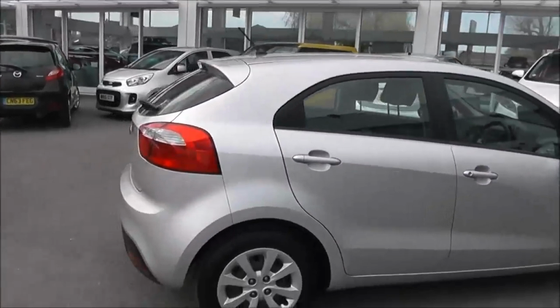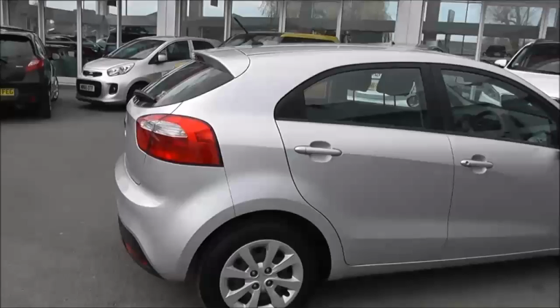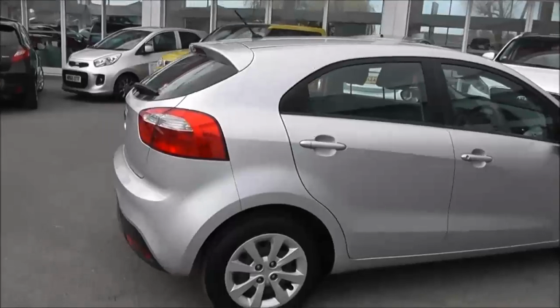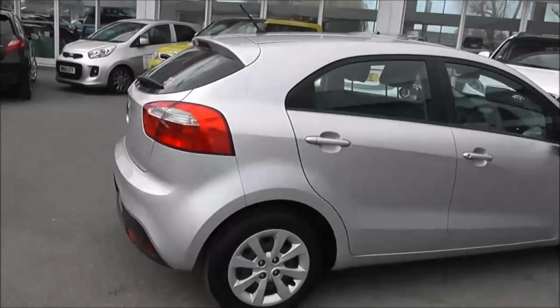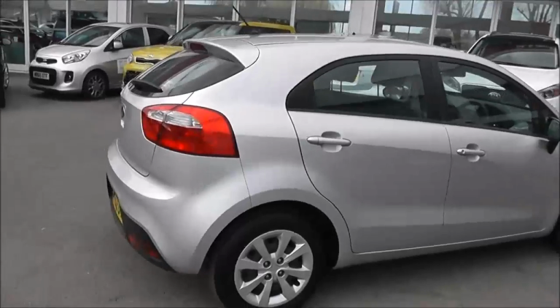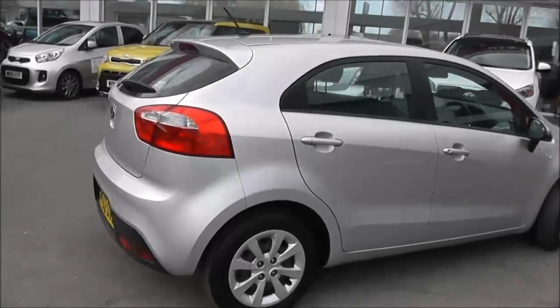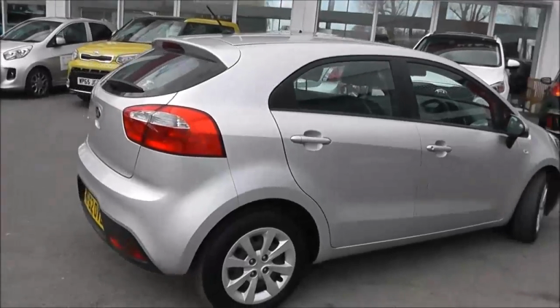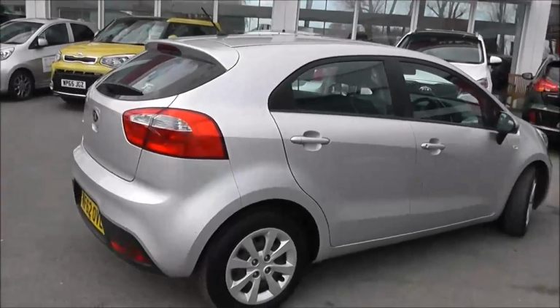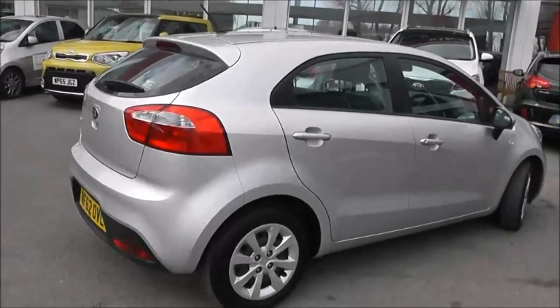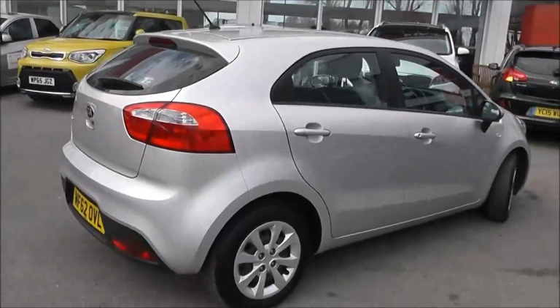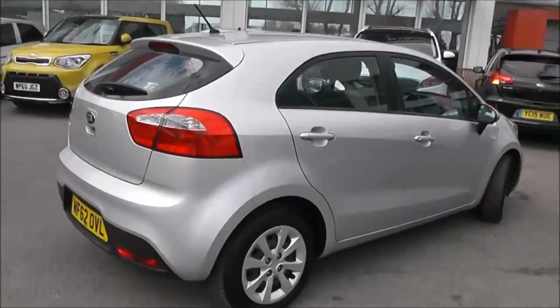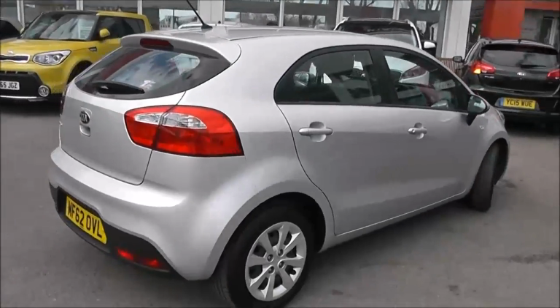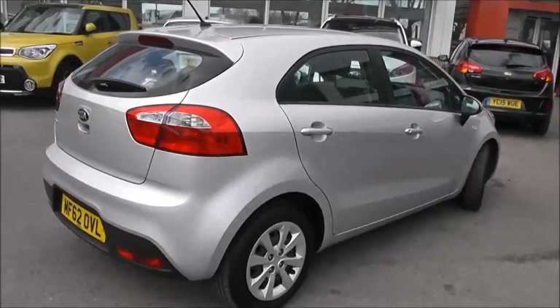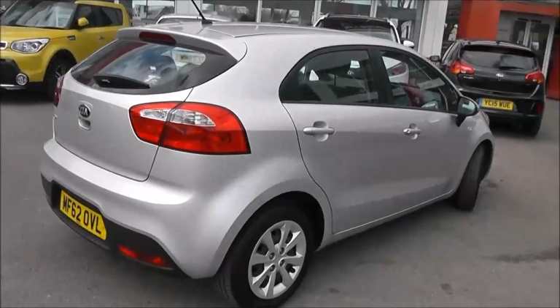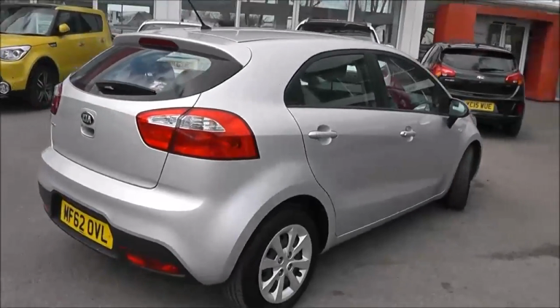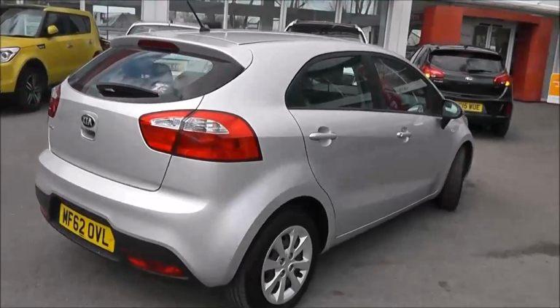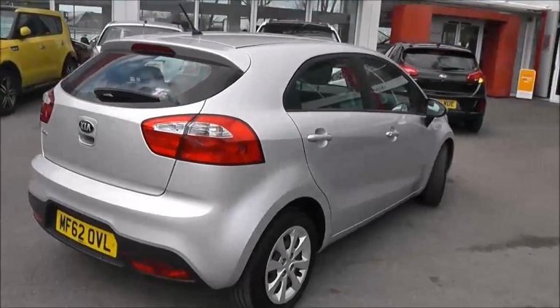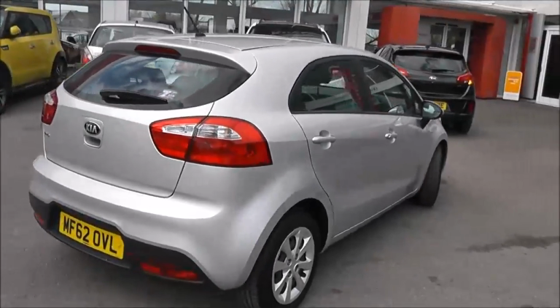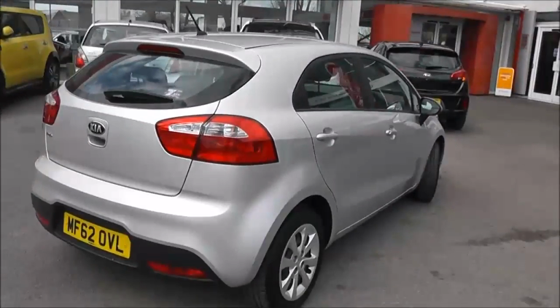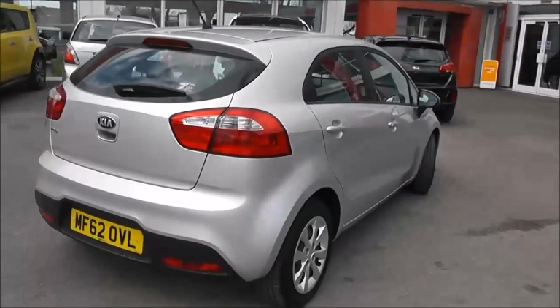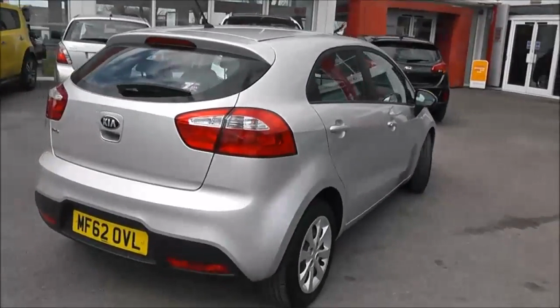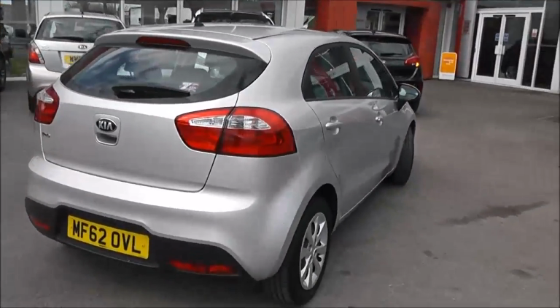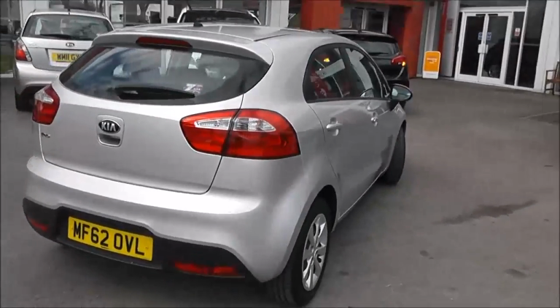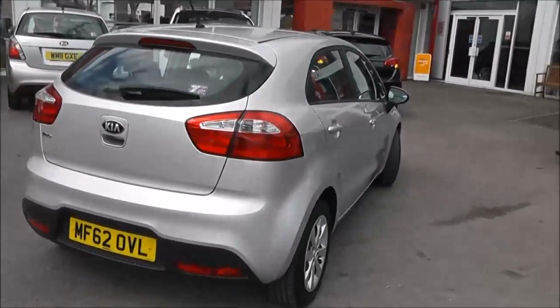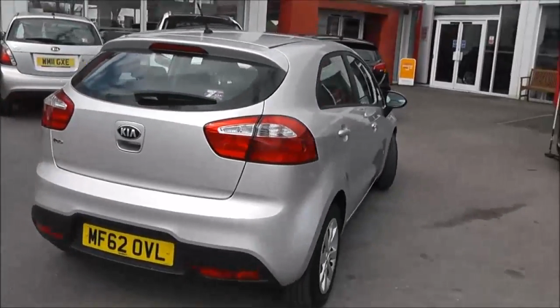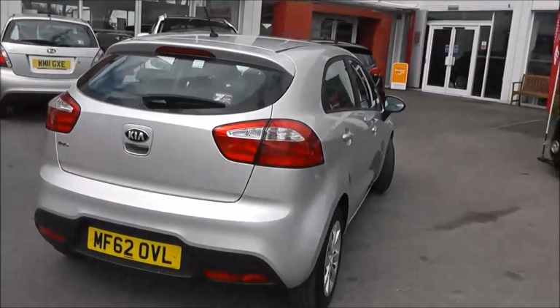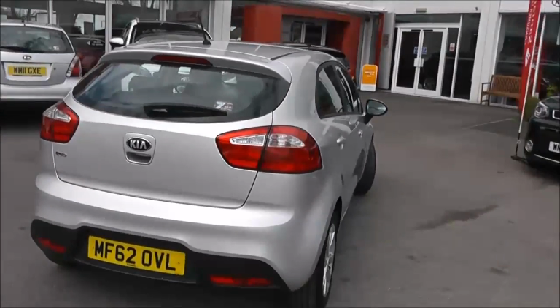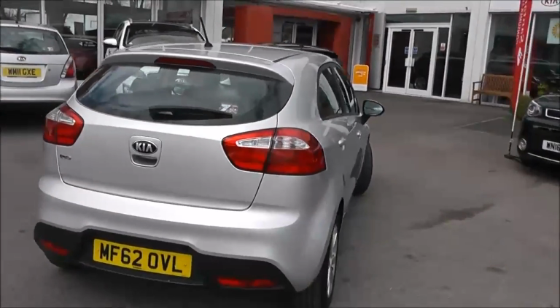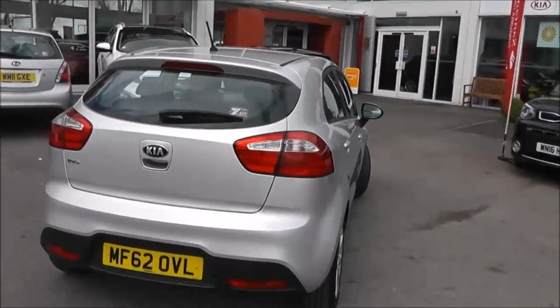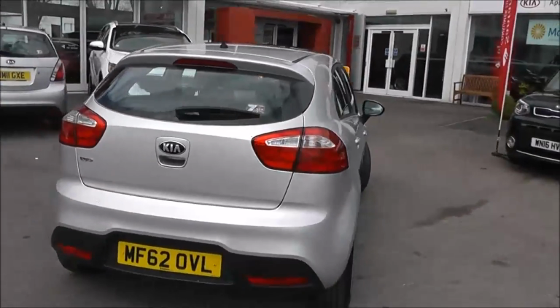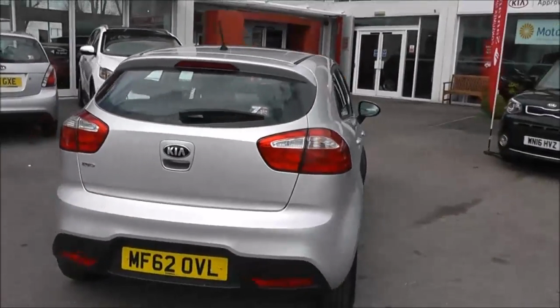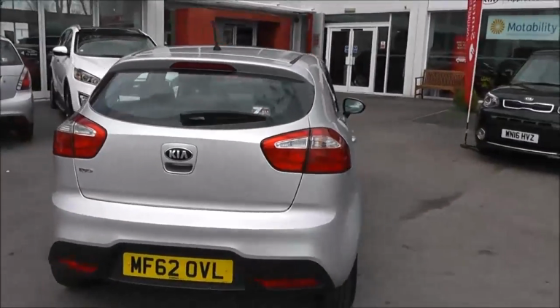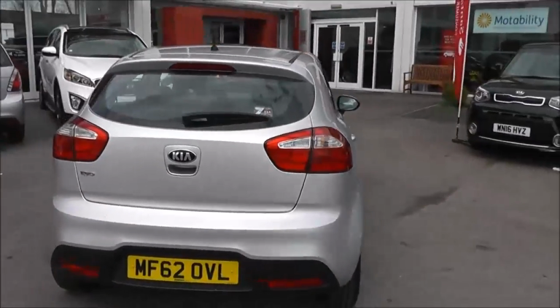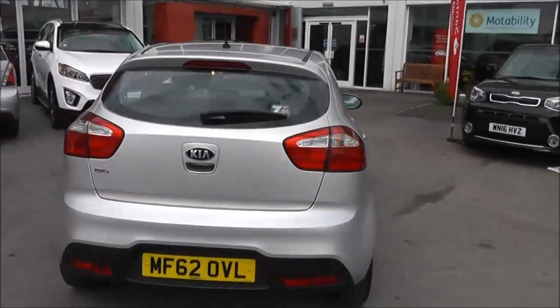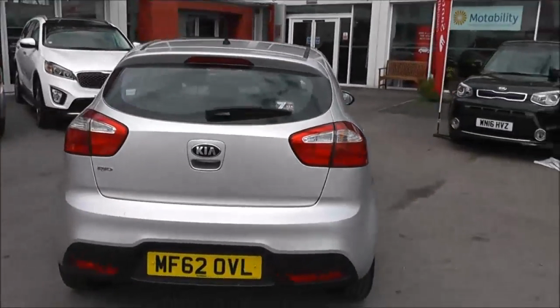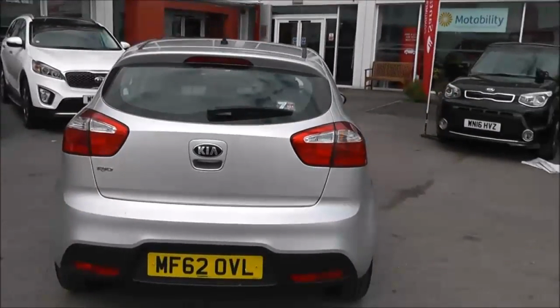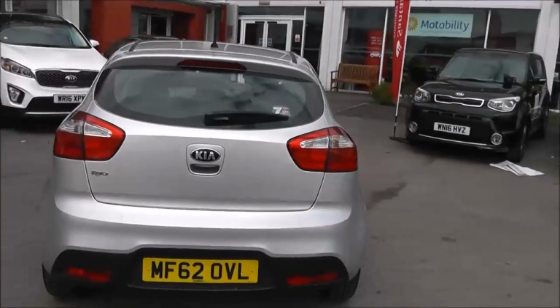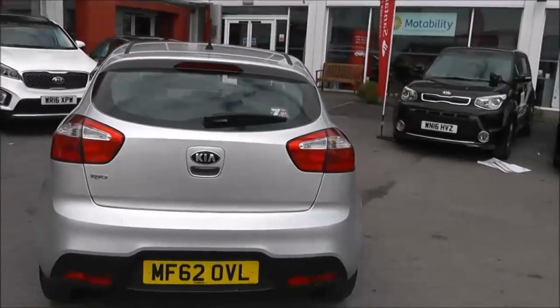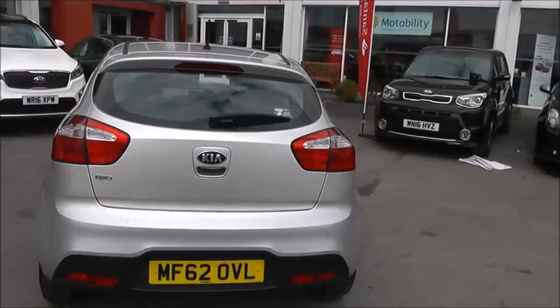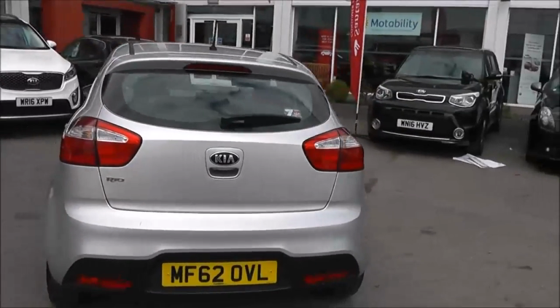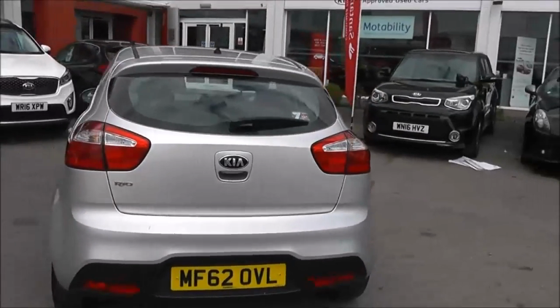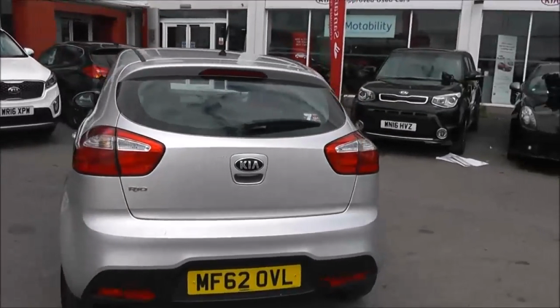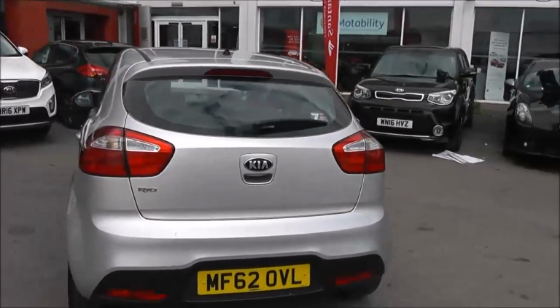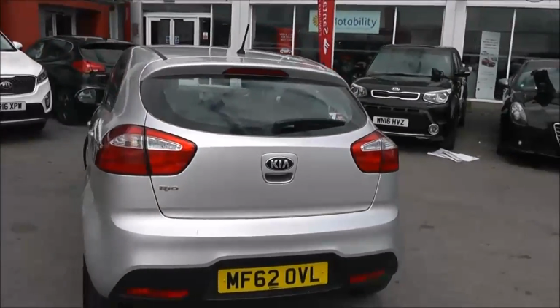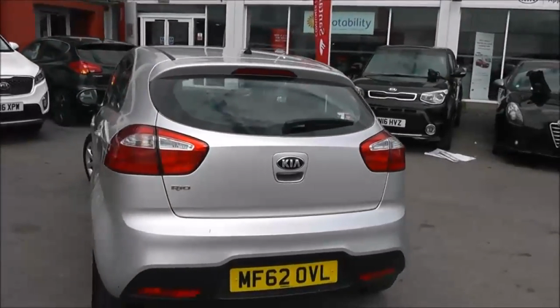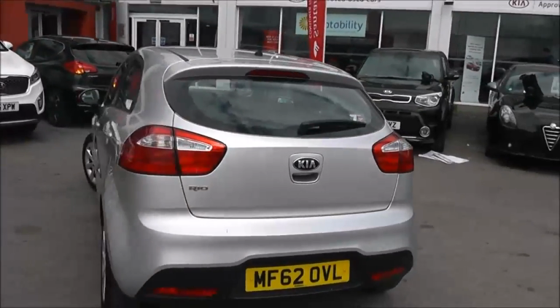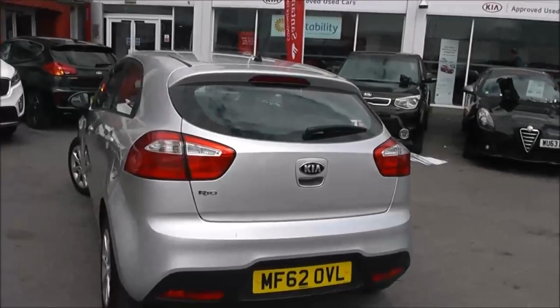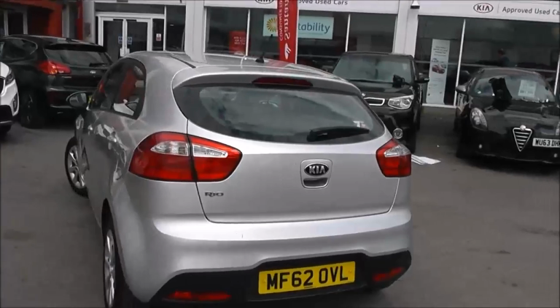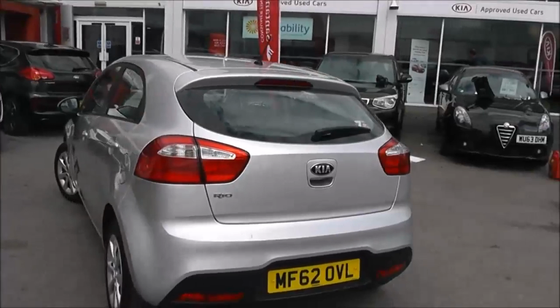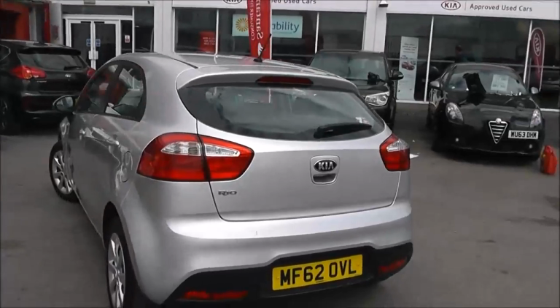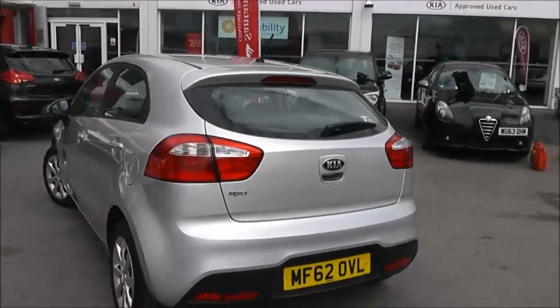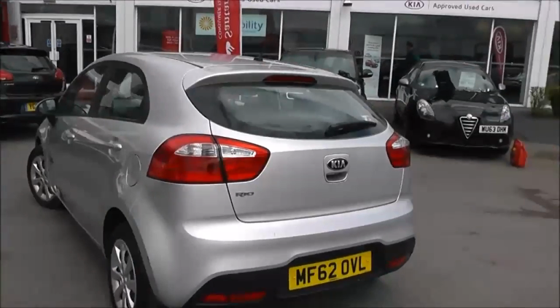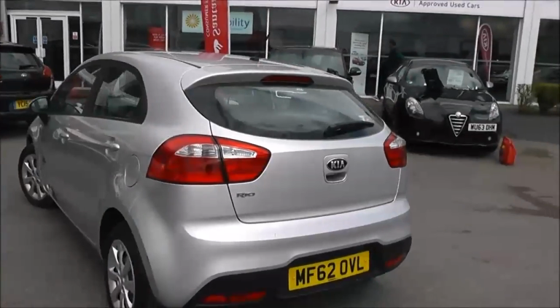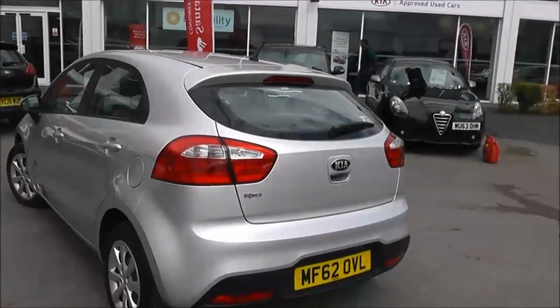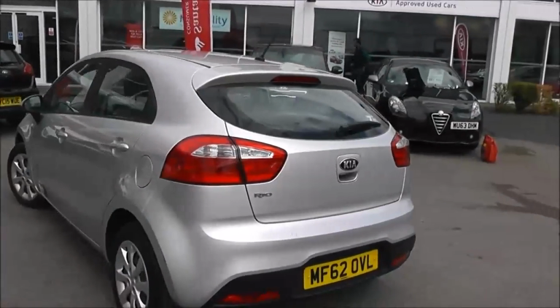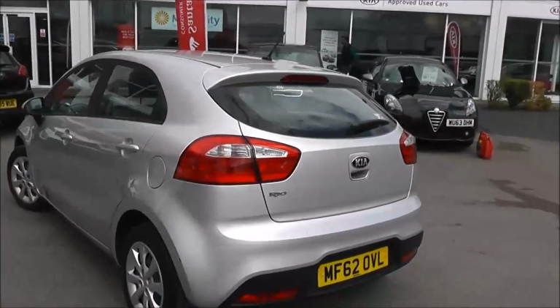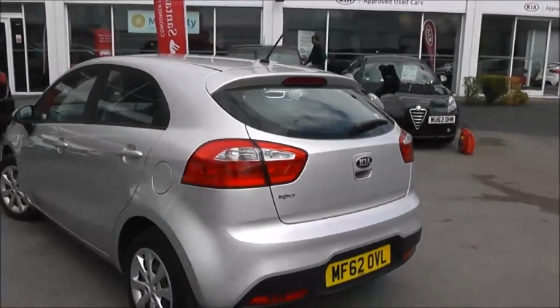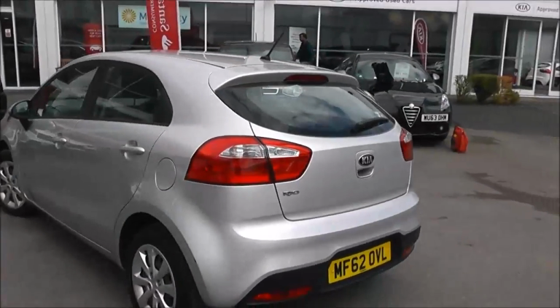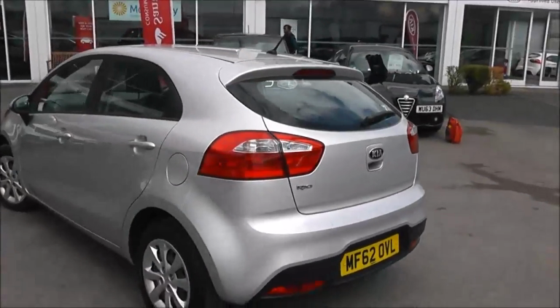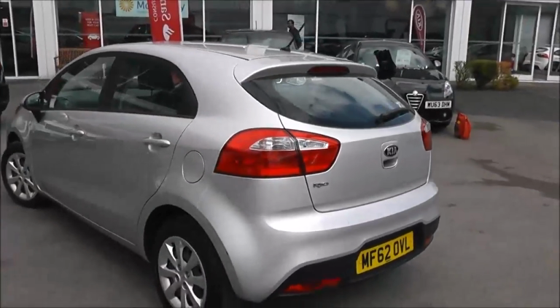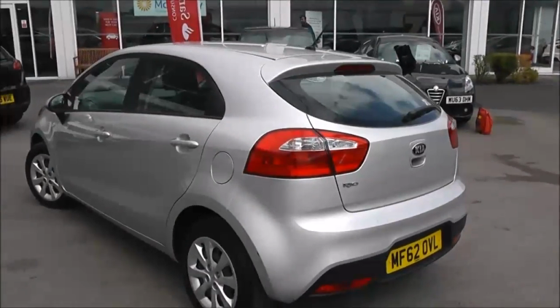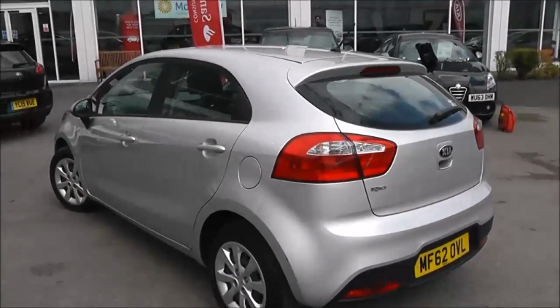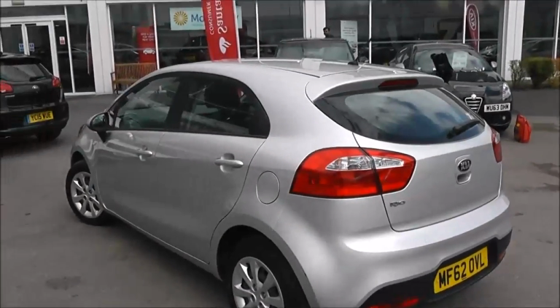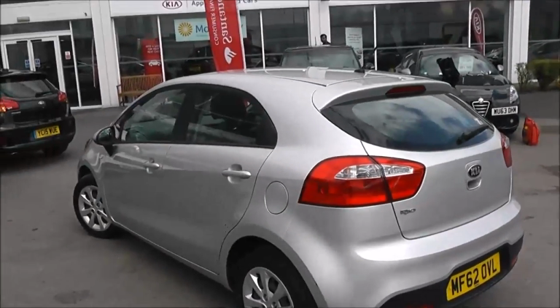Moving to the rear, you have a high-rise third rear brake light with heated rear window. It also comes with the remainder of Kia's market-leading 7-year warranty.